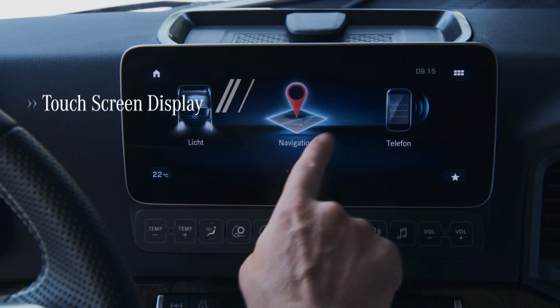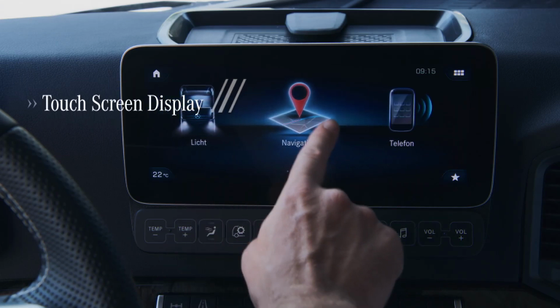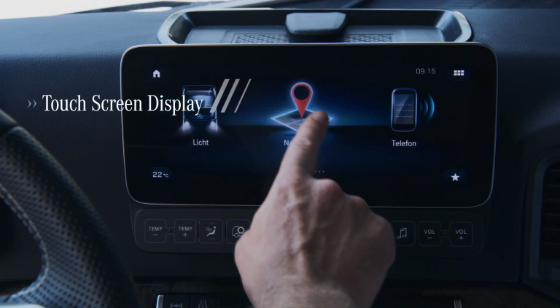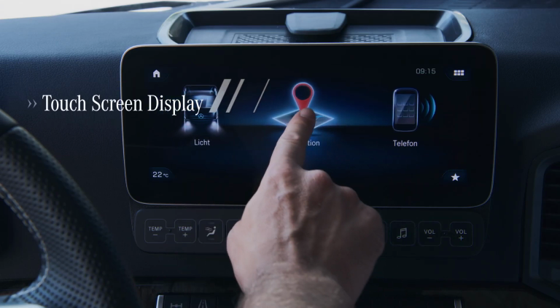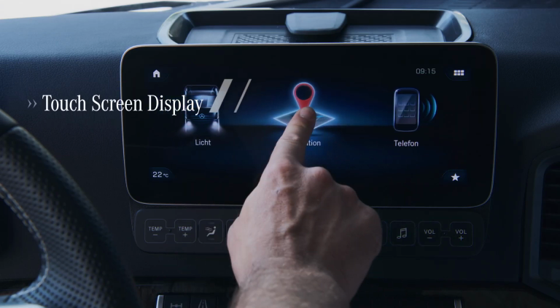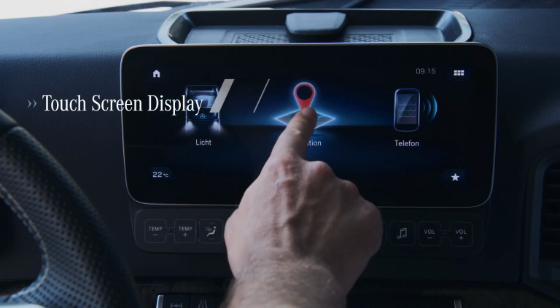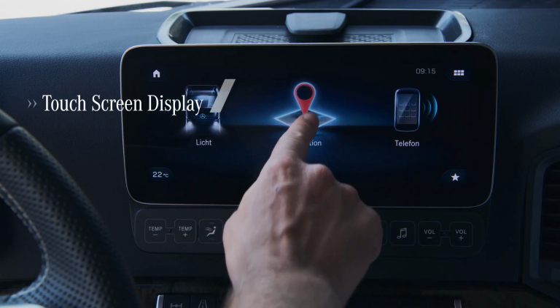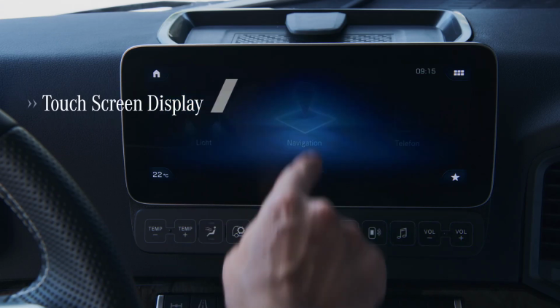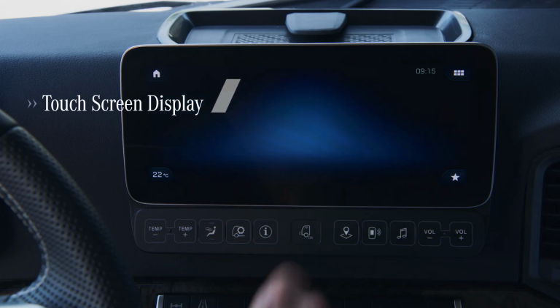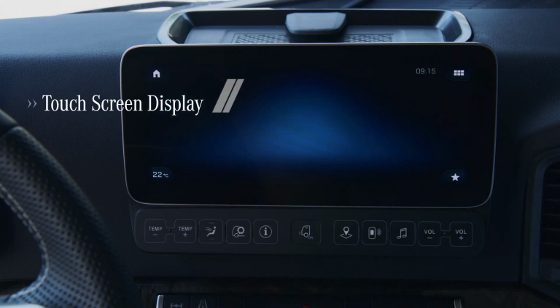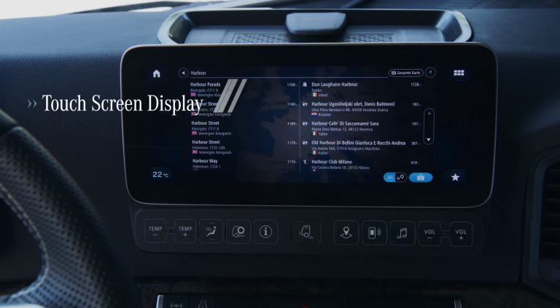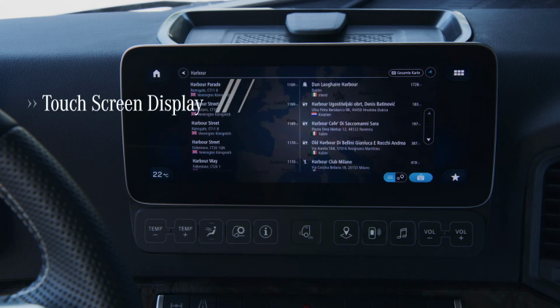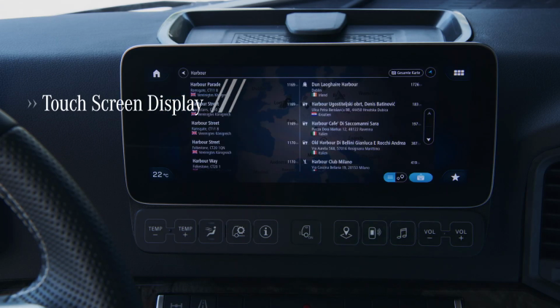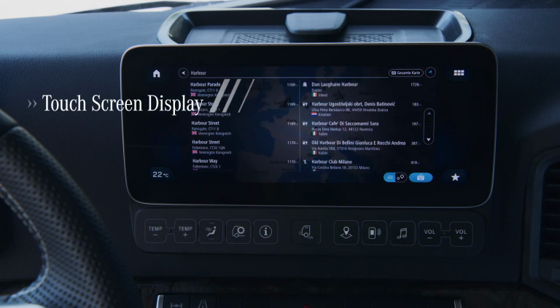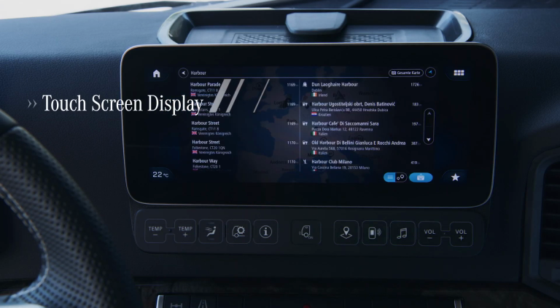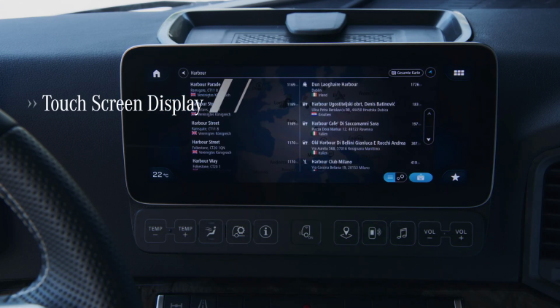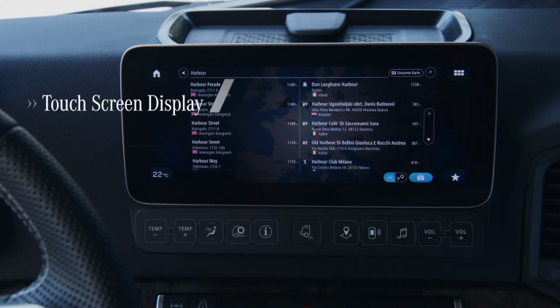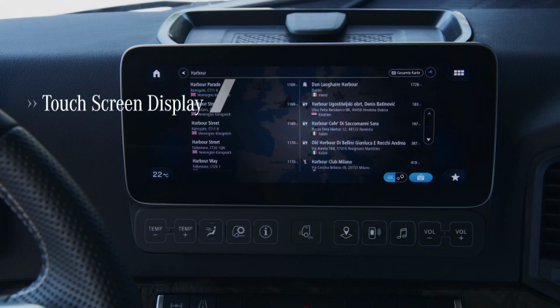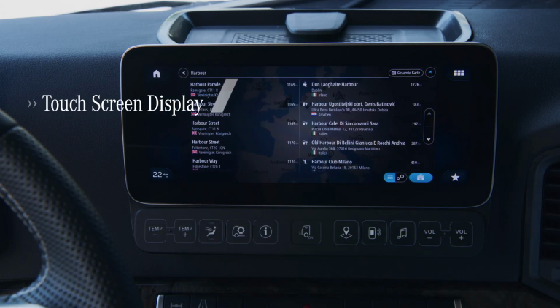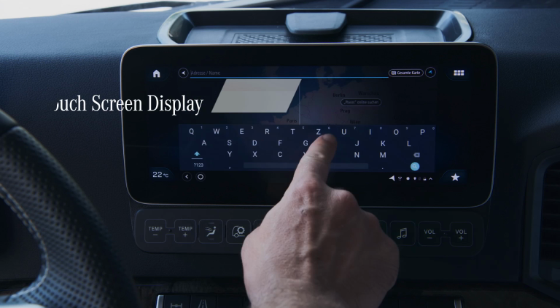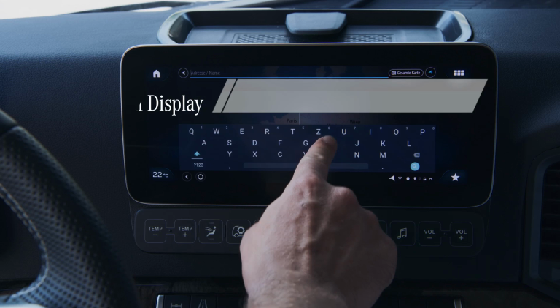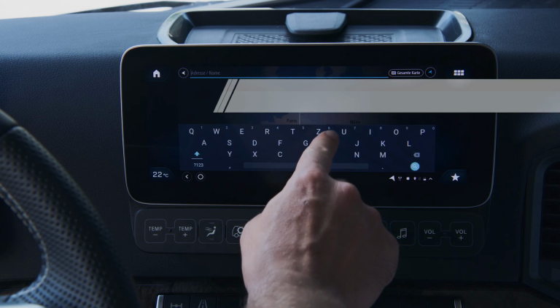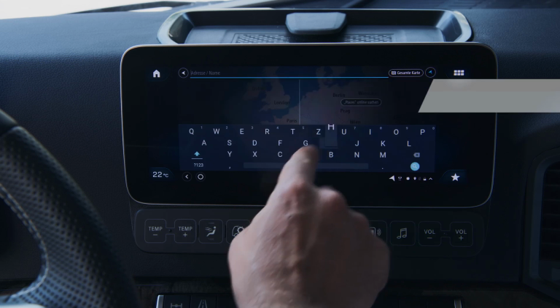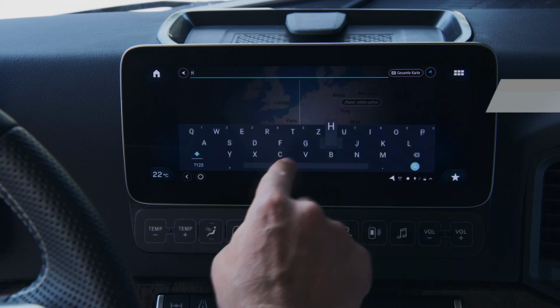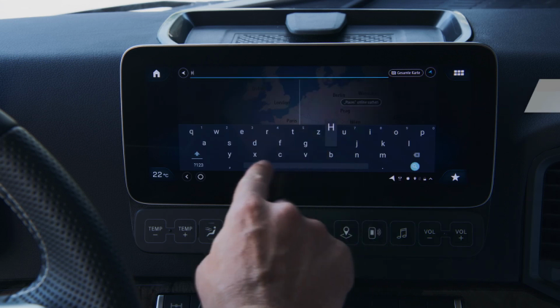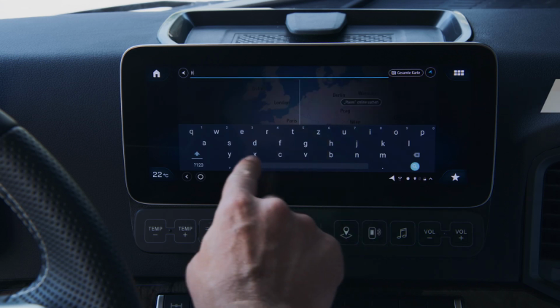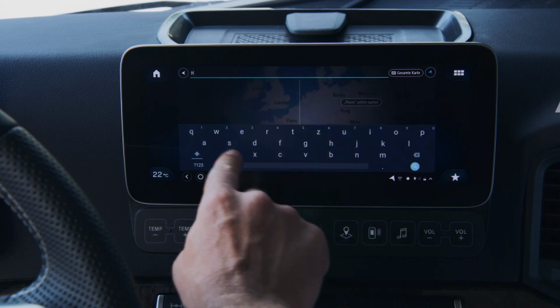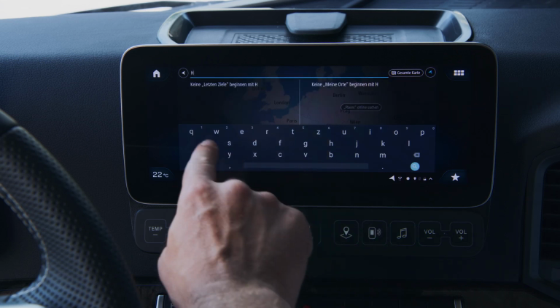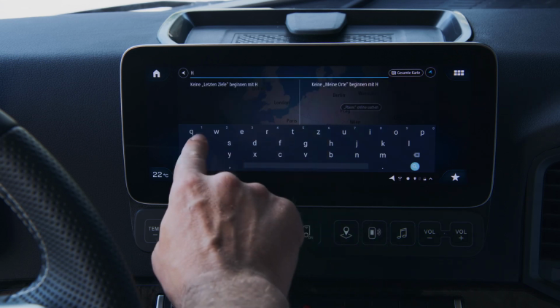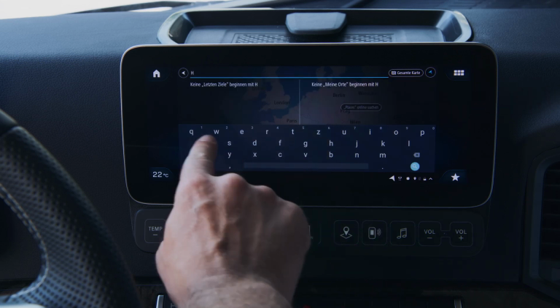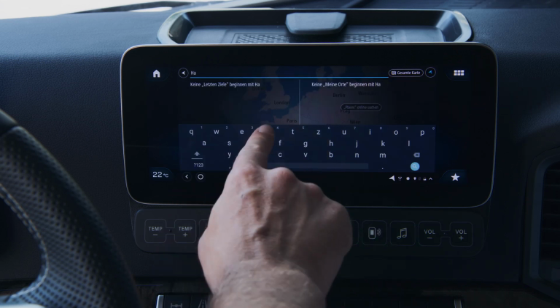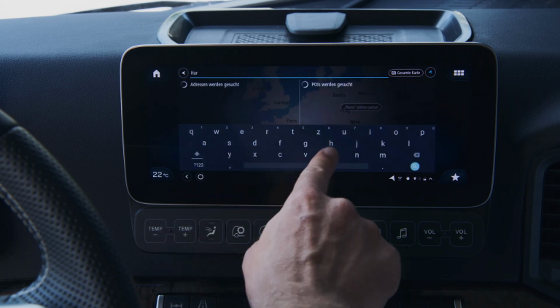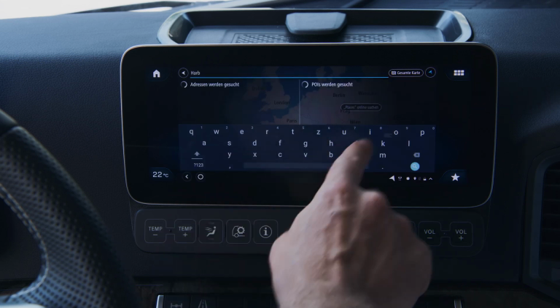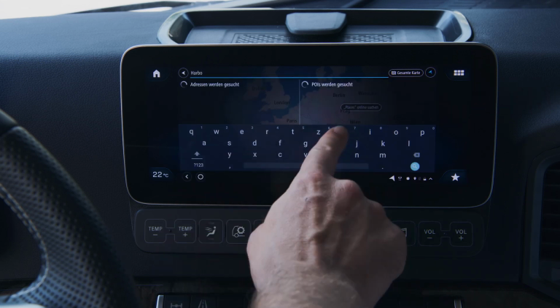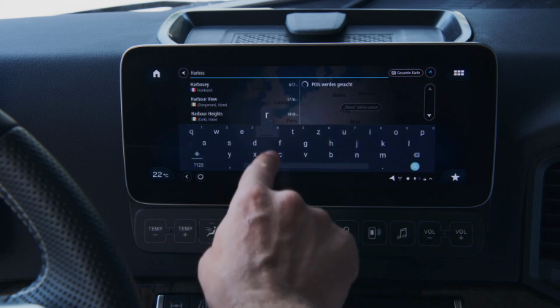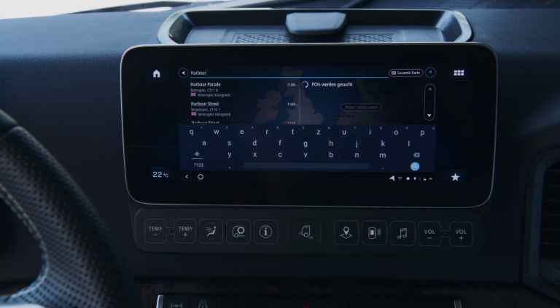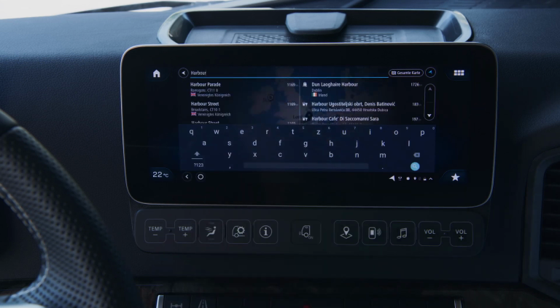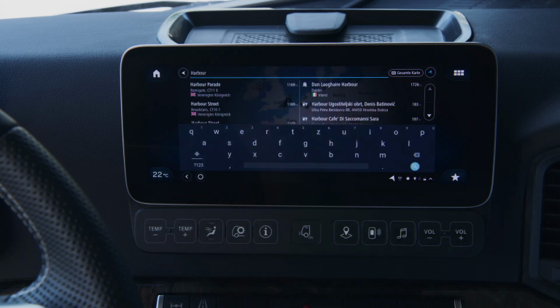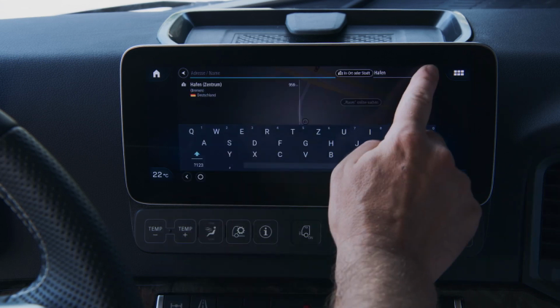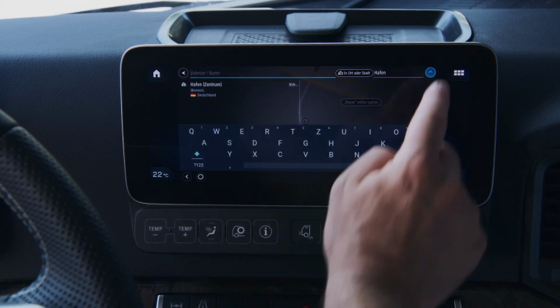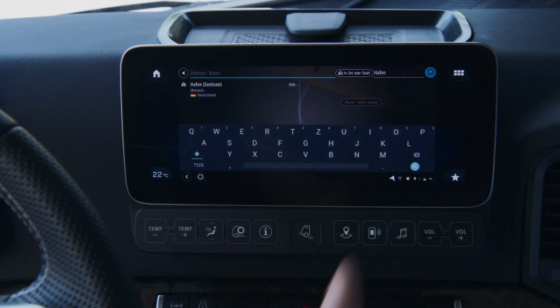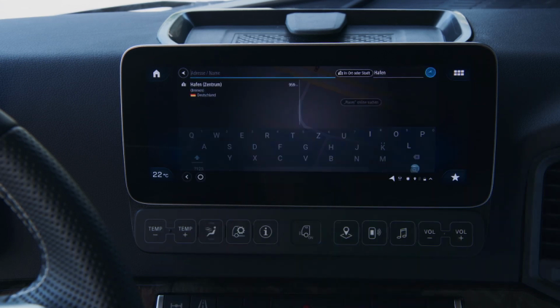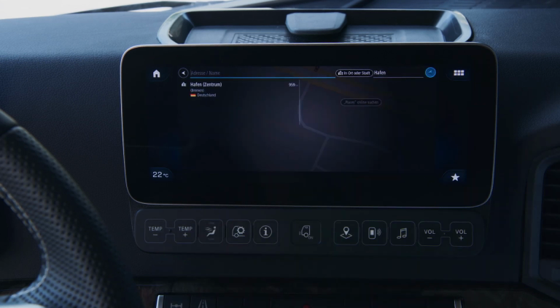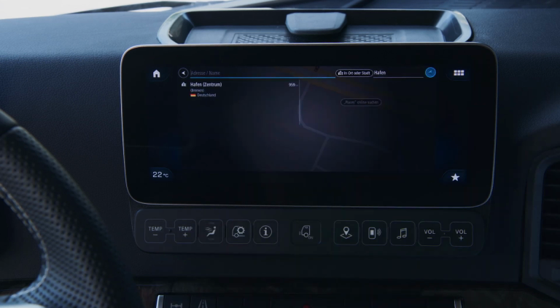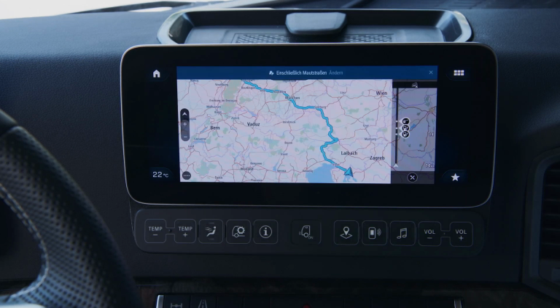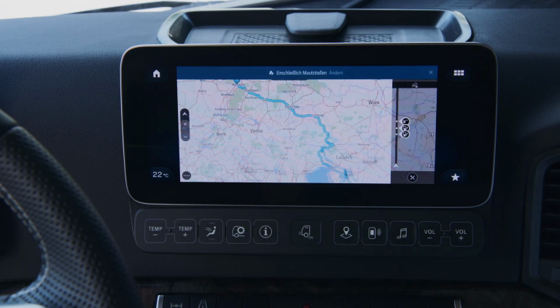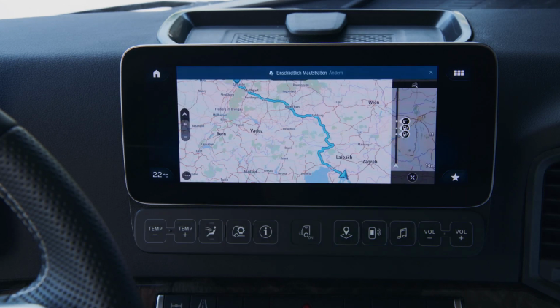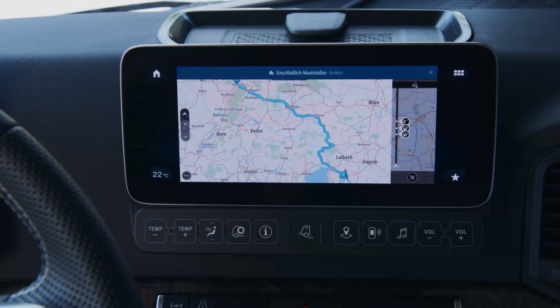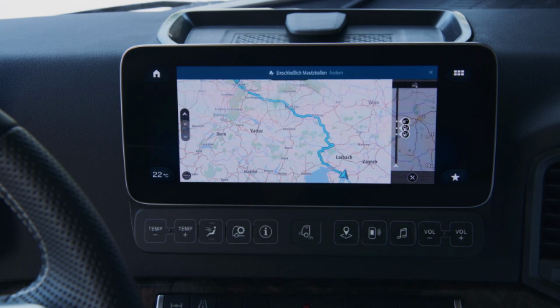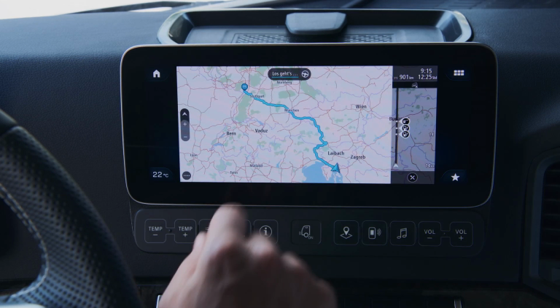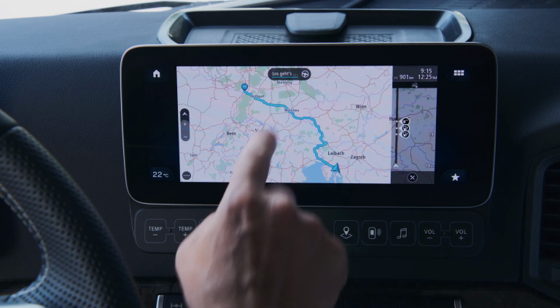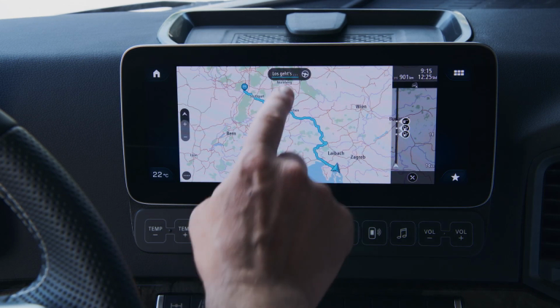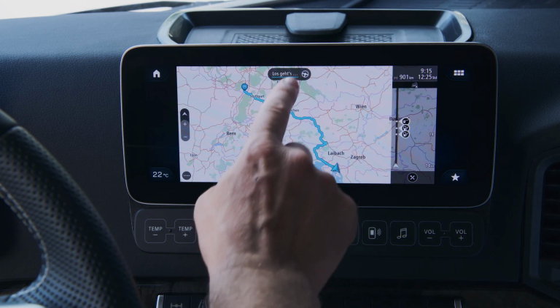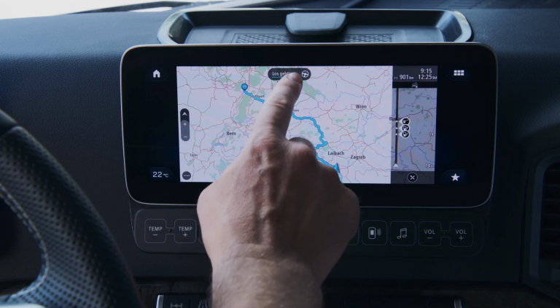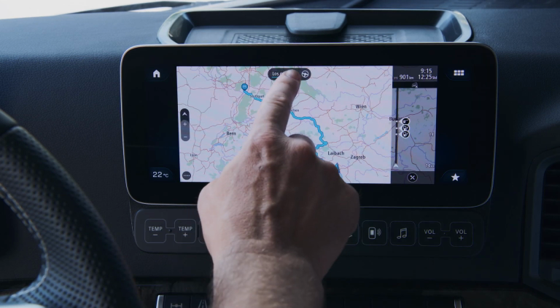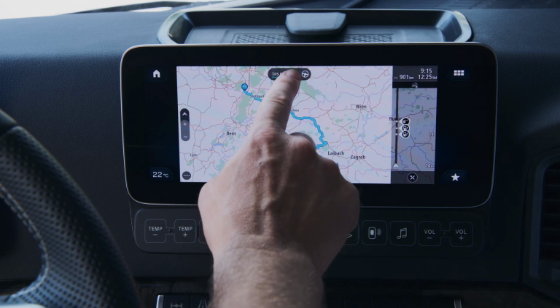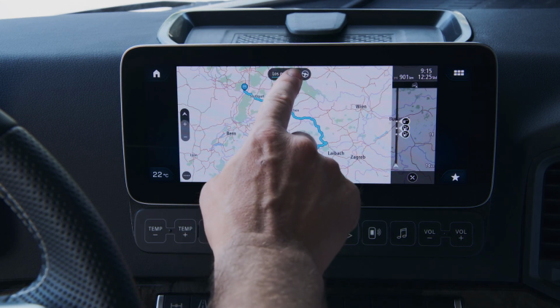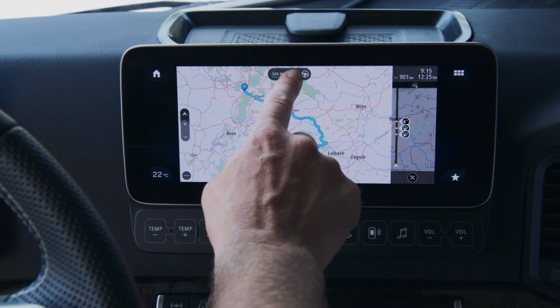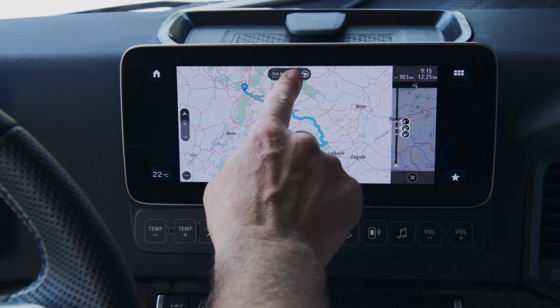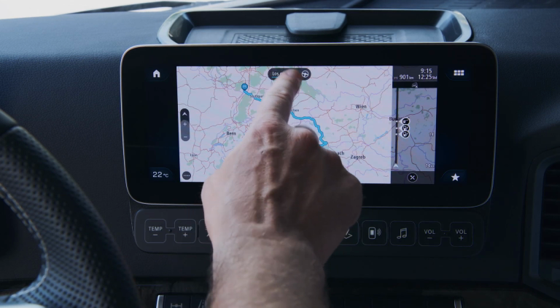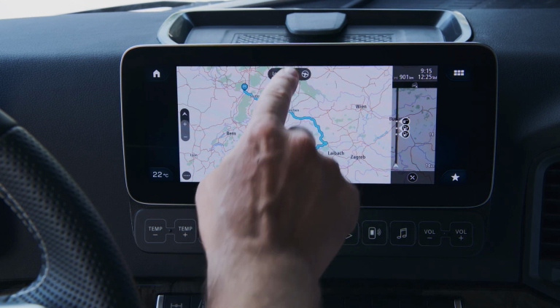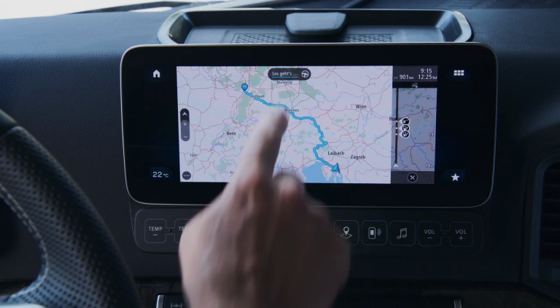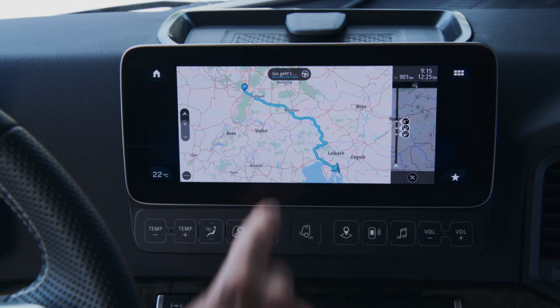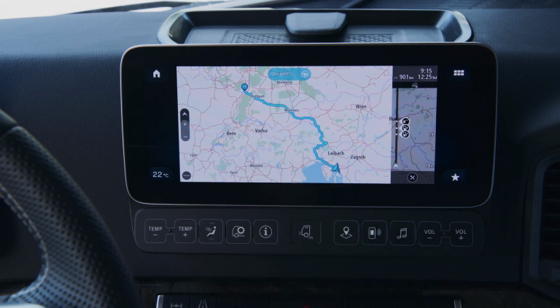Additional vehicle information can be called up and further settings made on the multi-touch display.